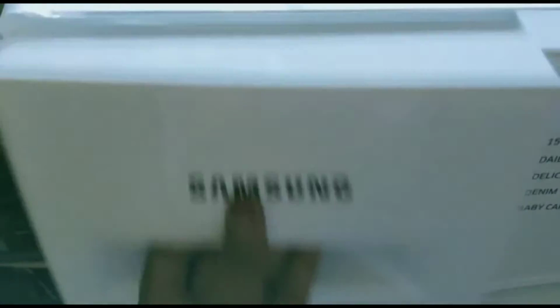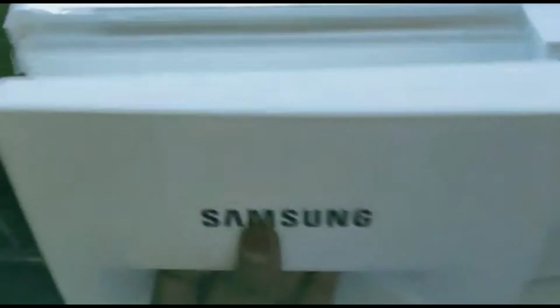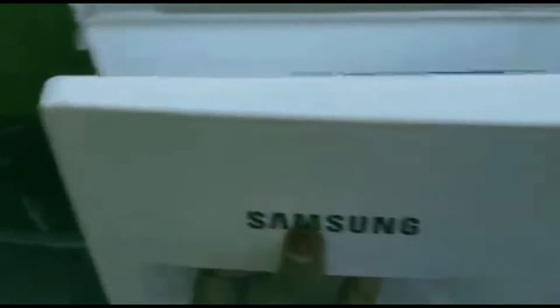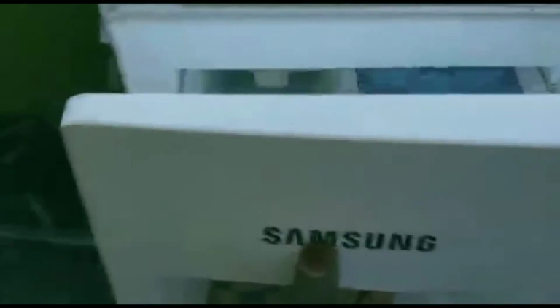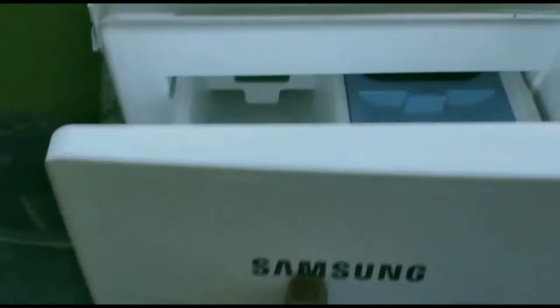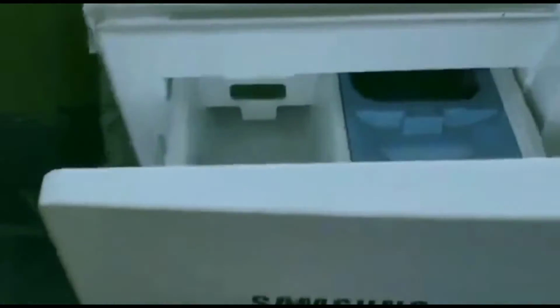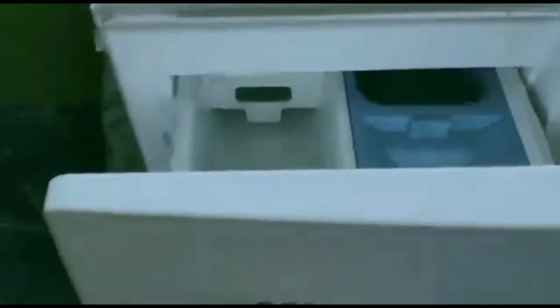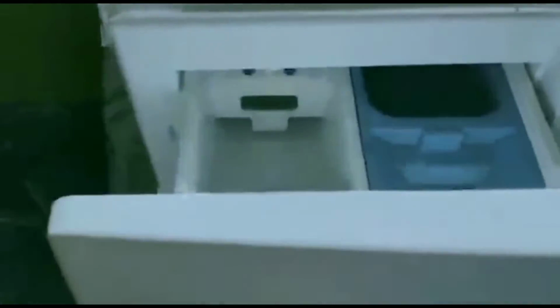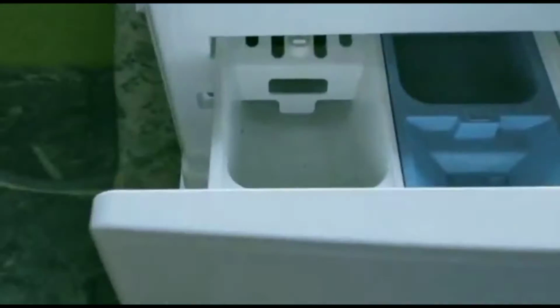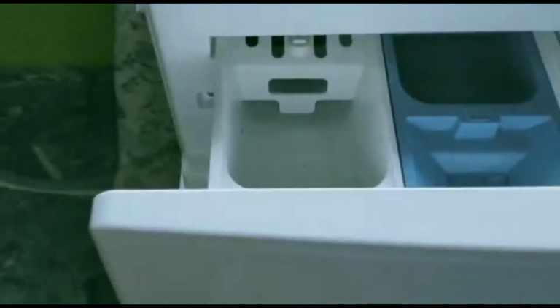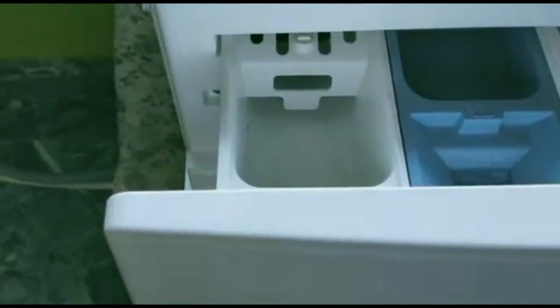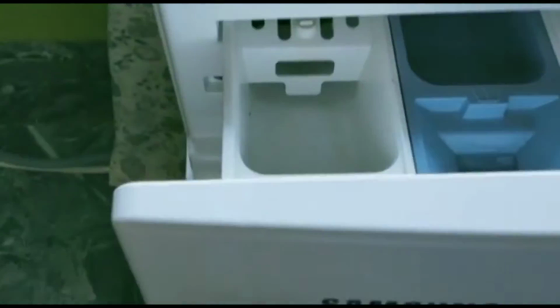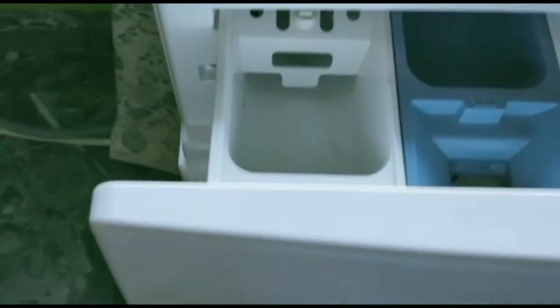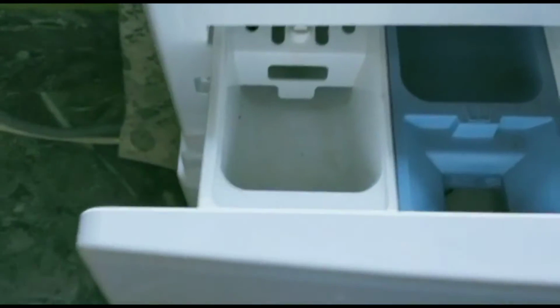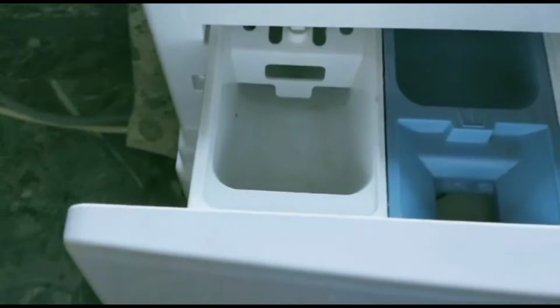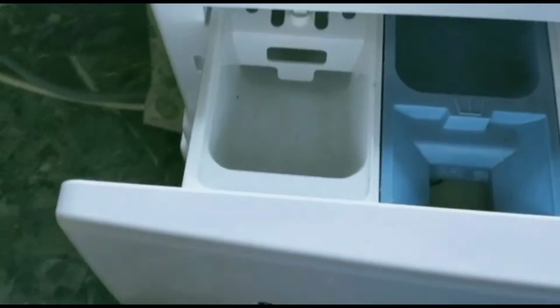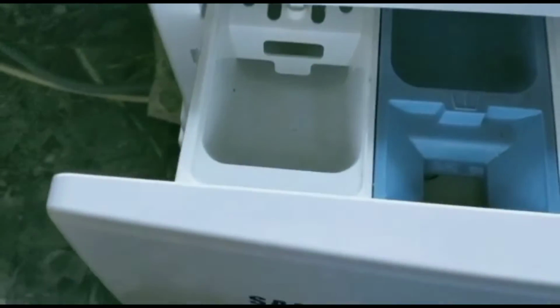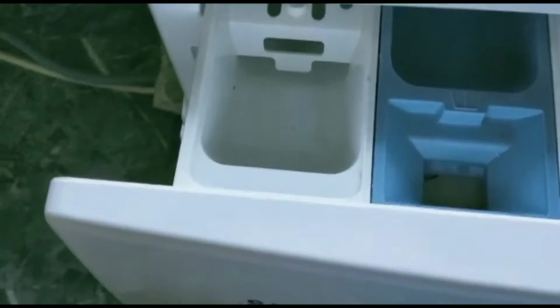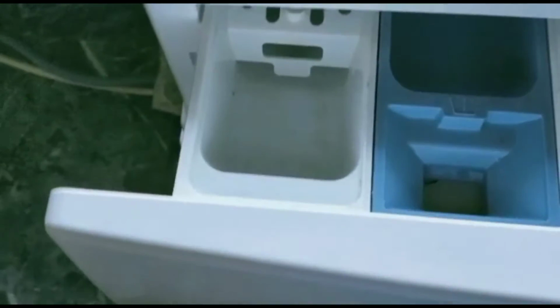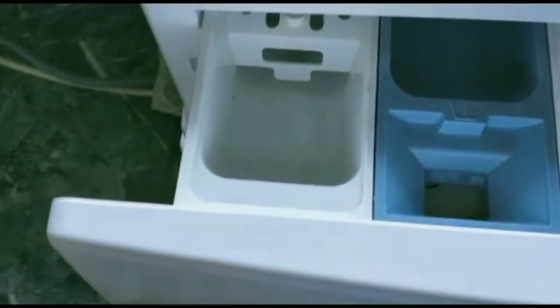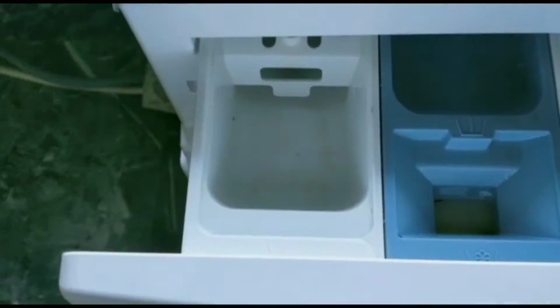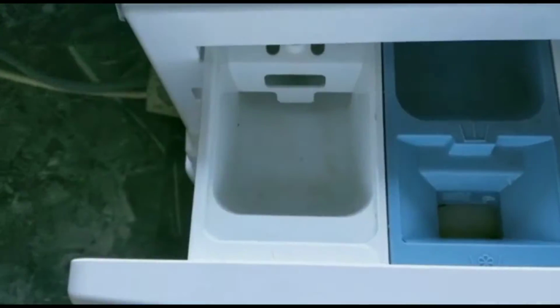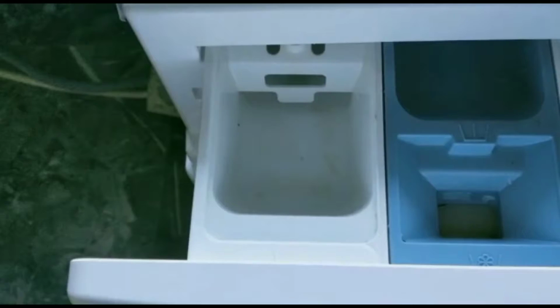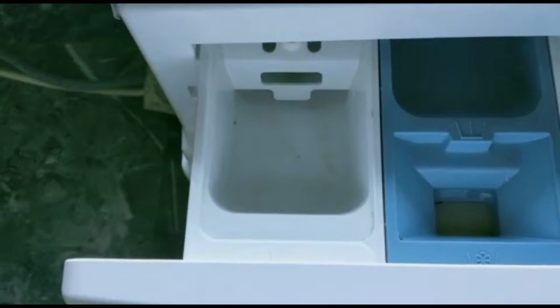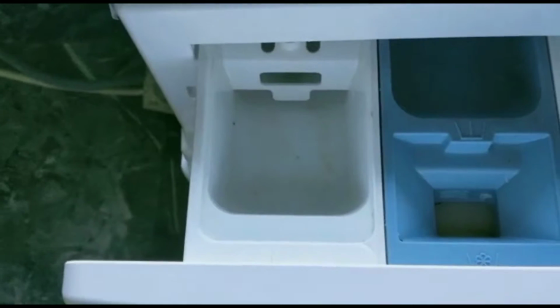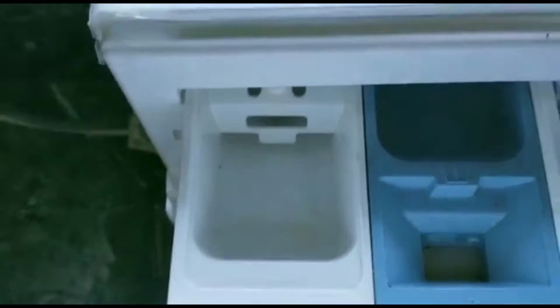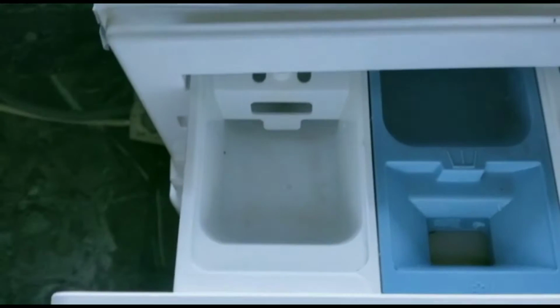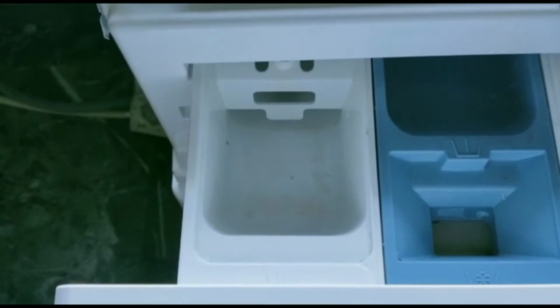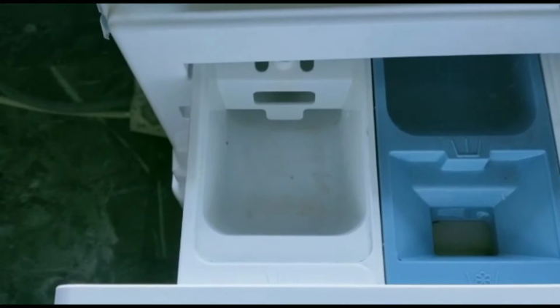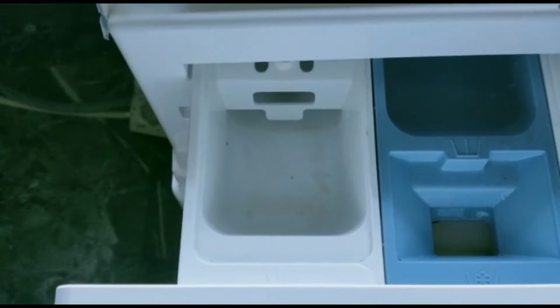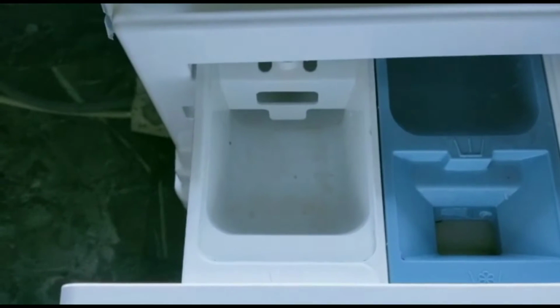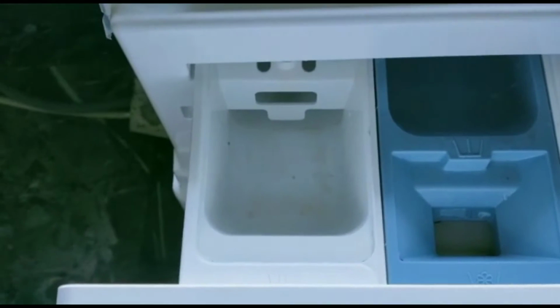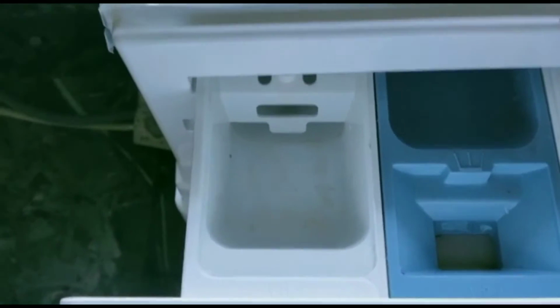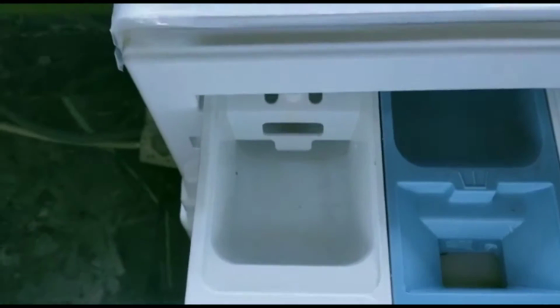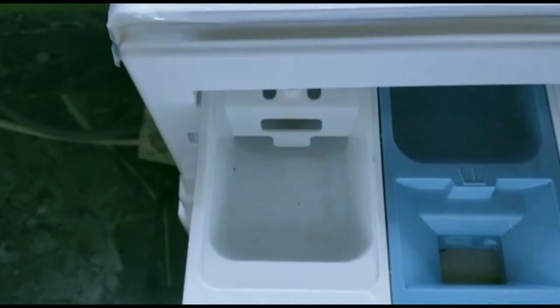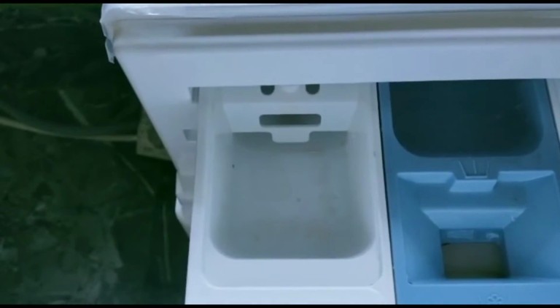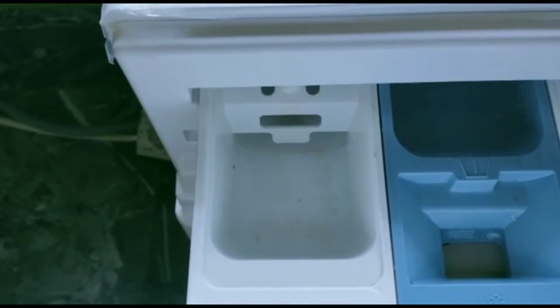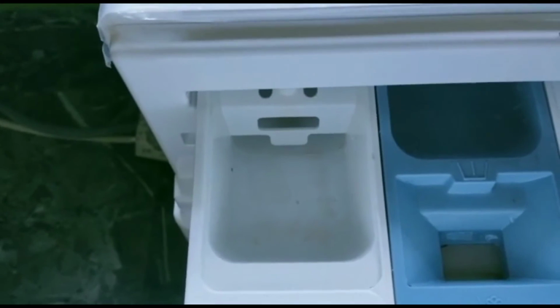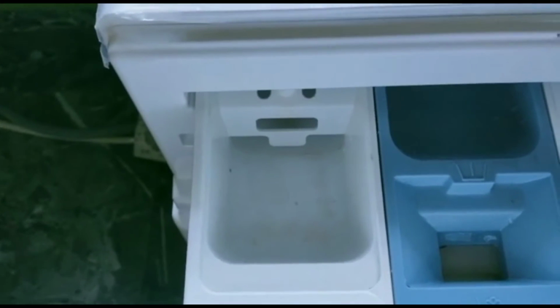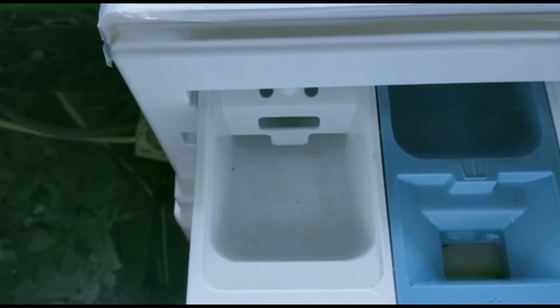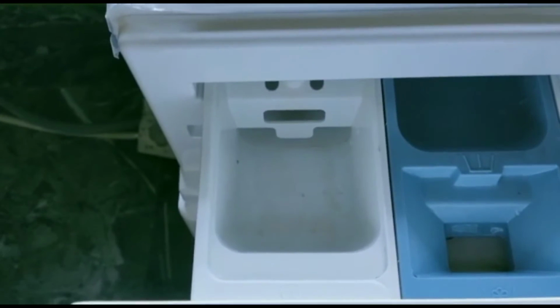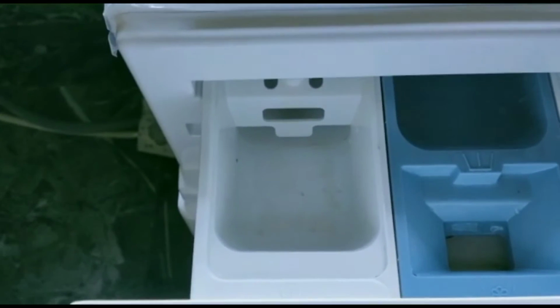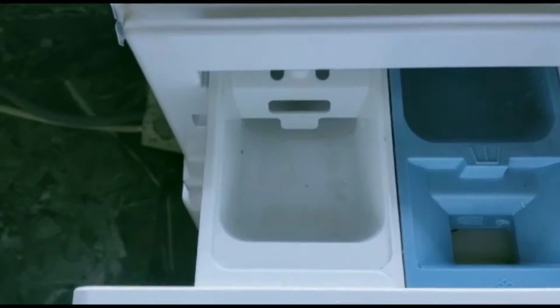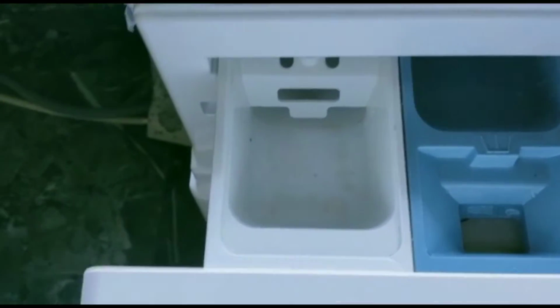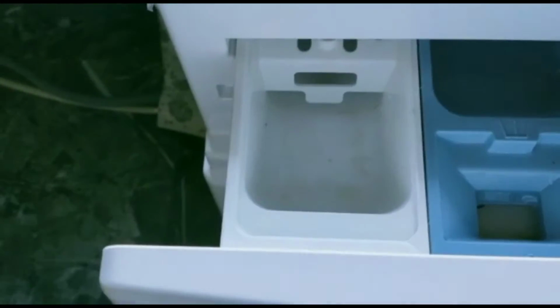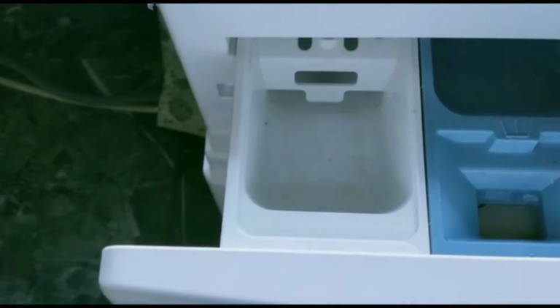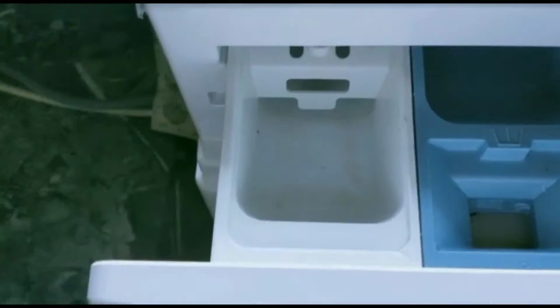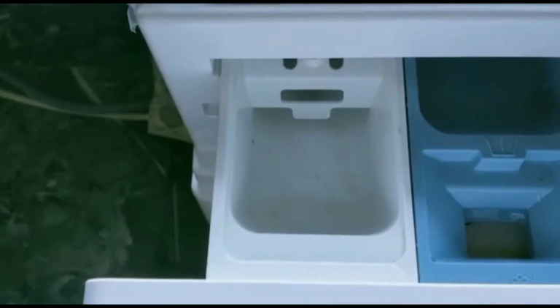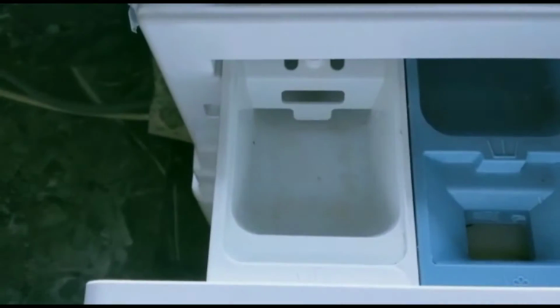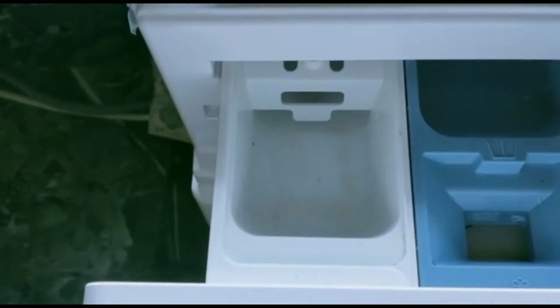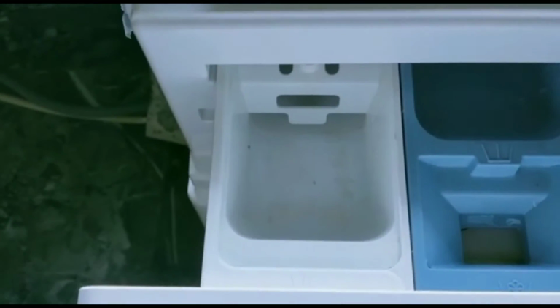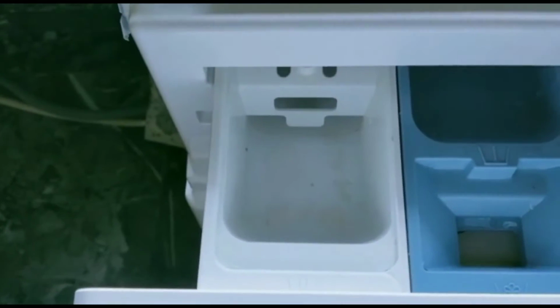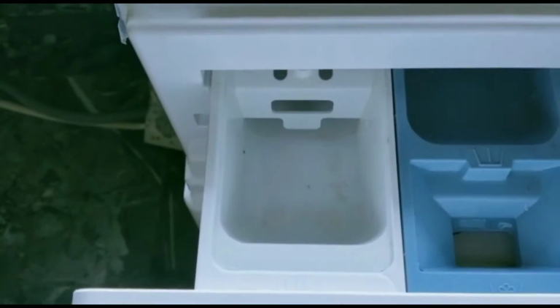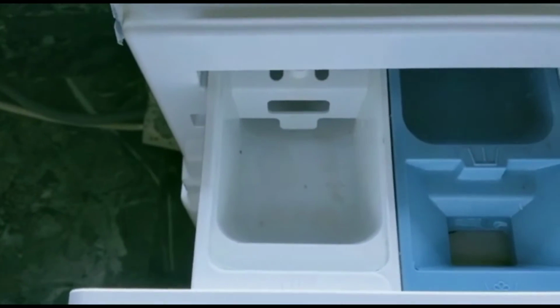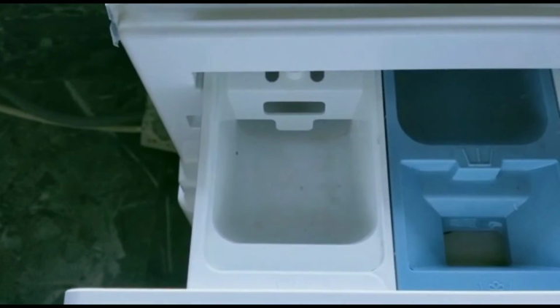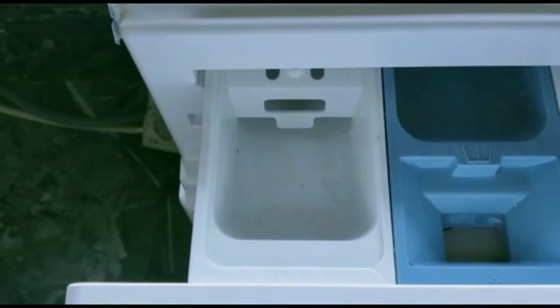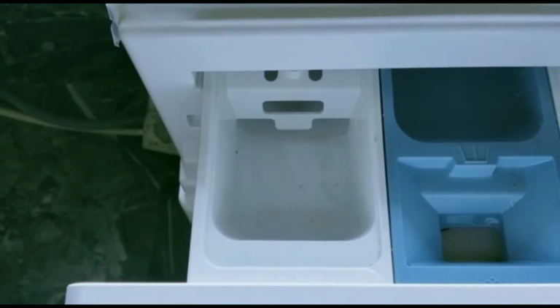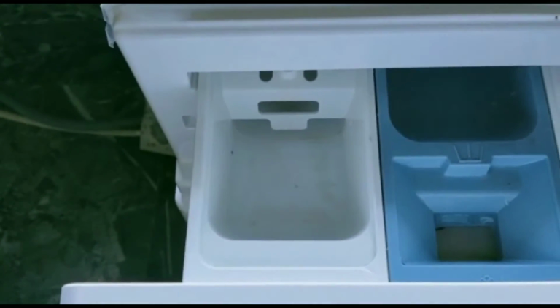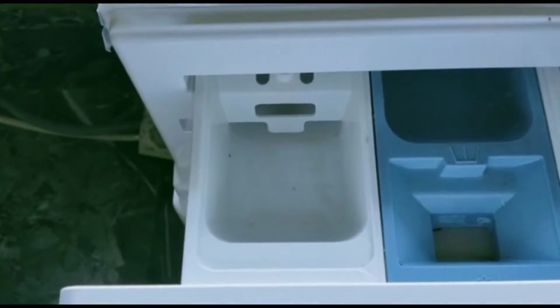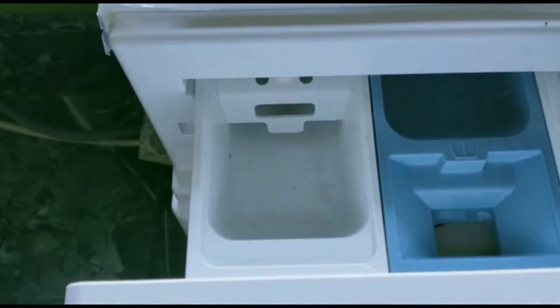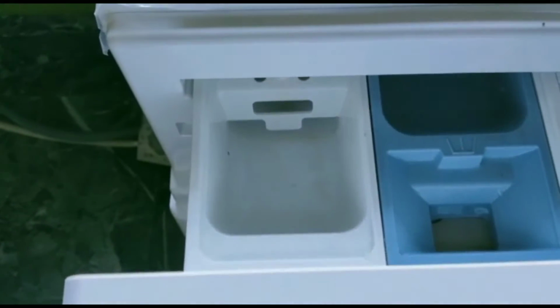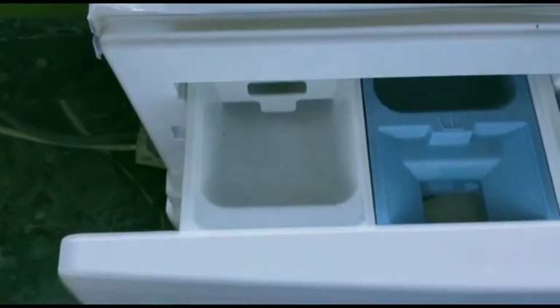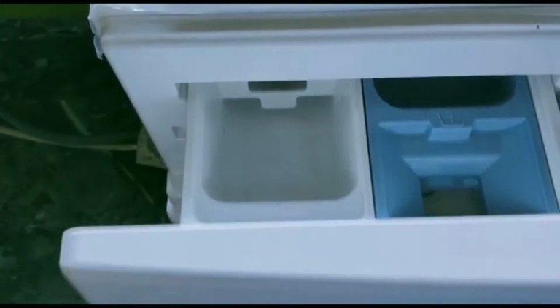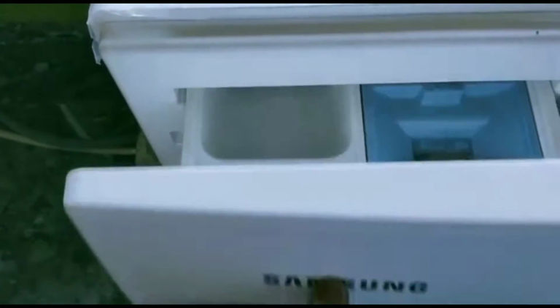This is where we need to put the detergent. It also has voltage control.